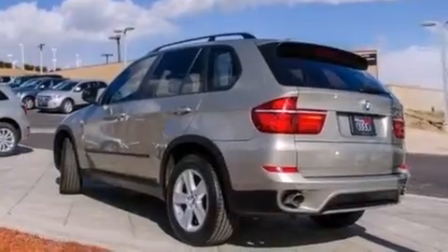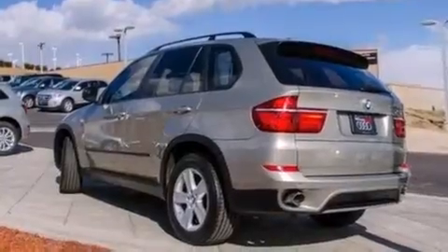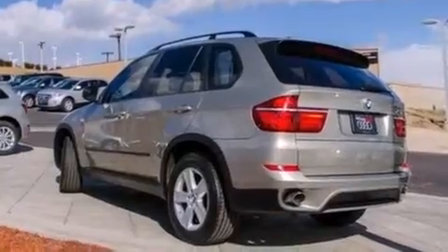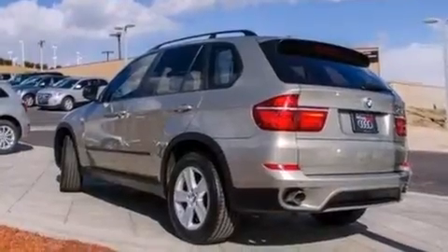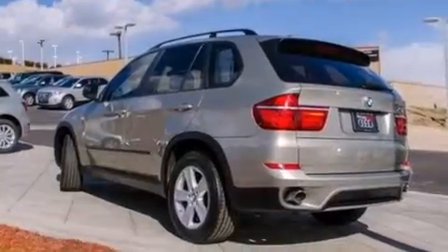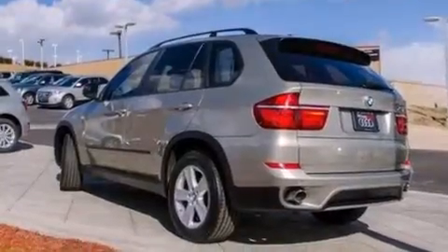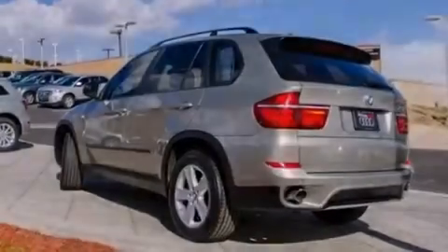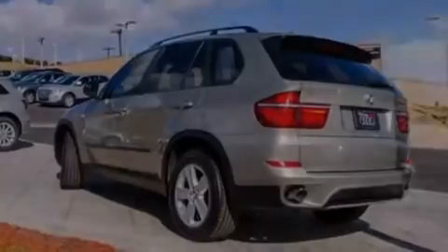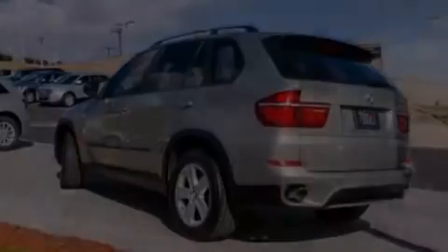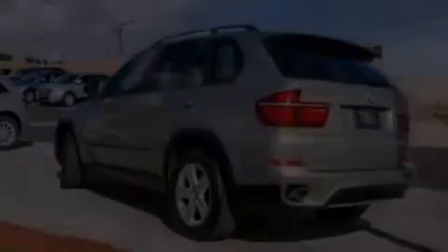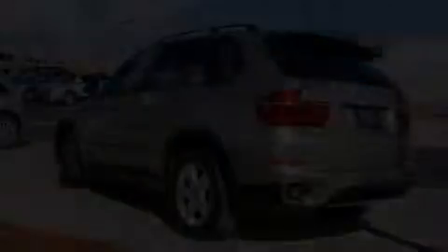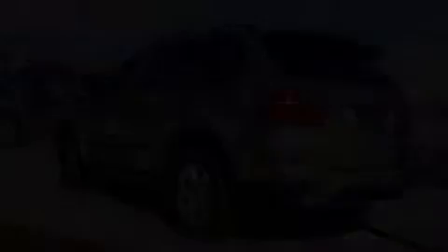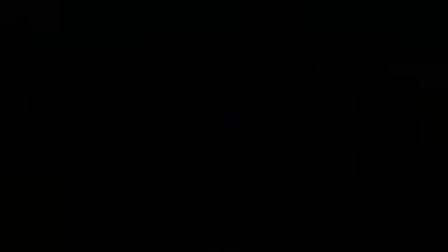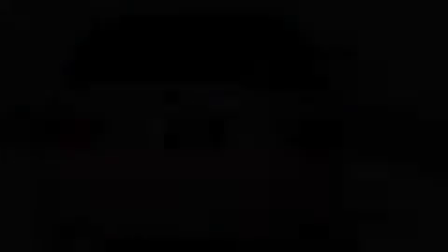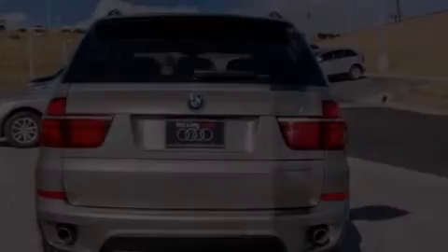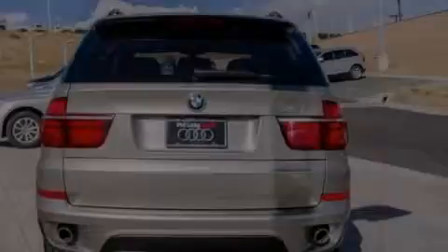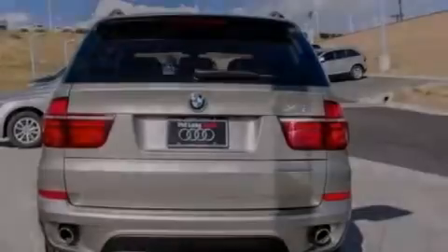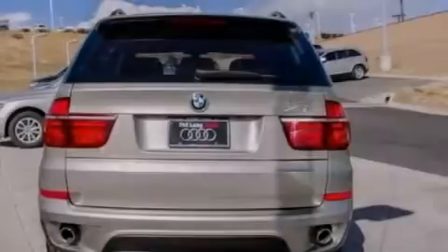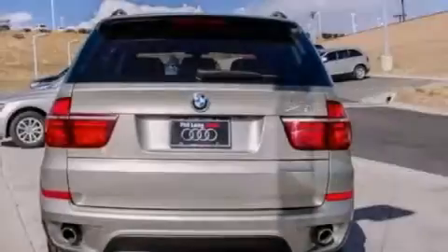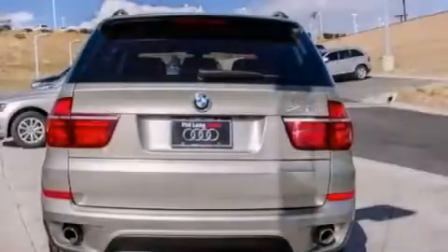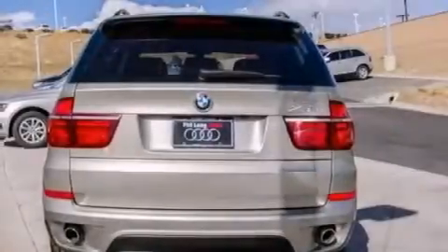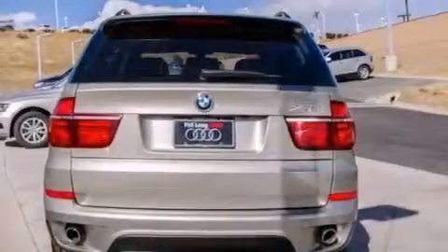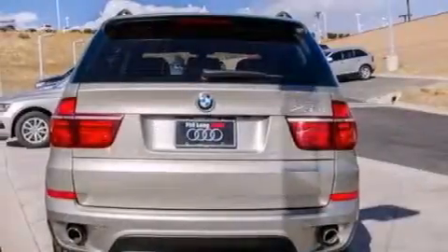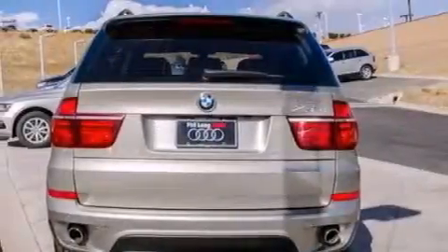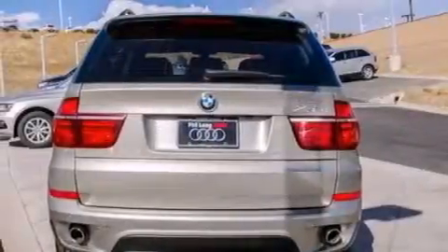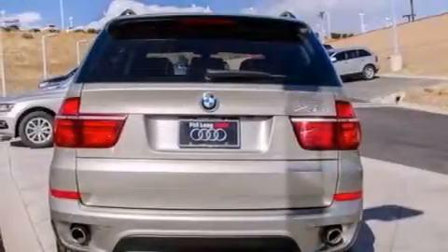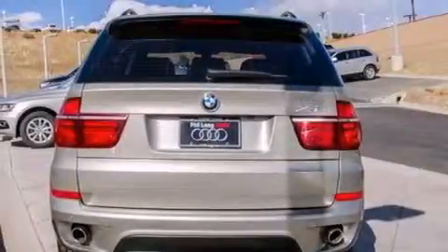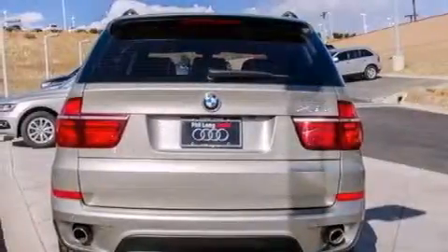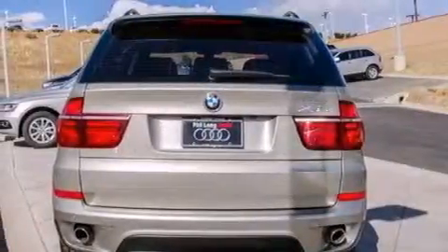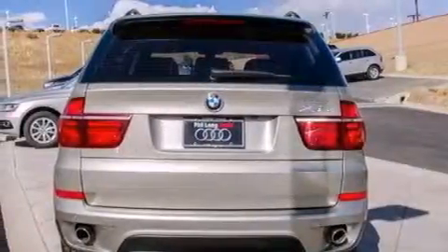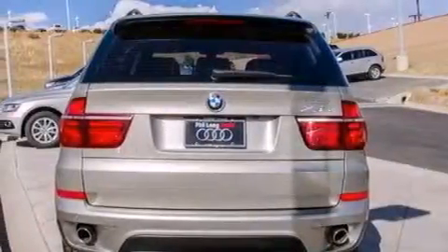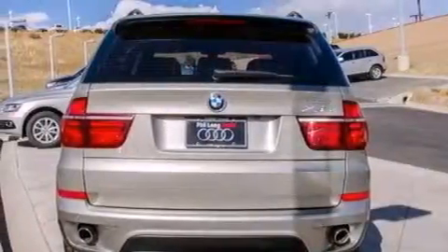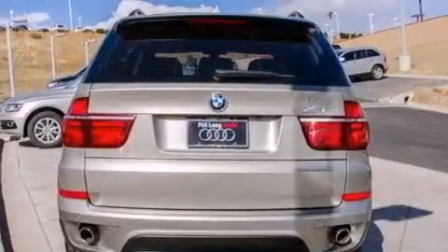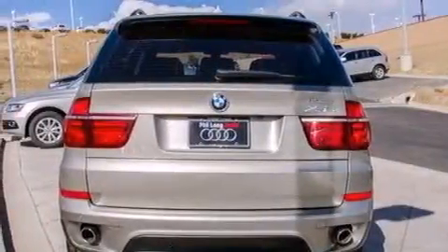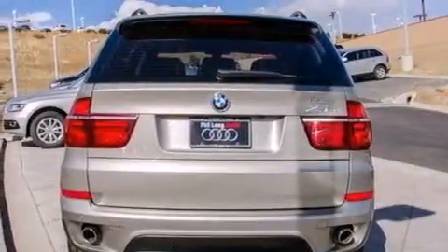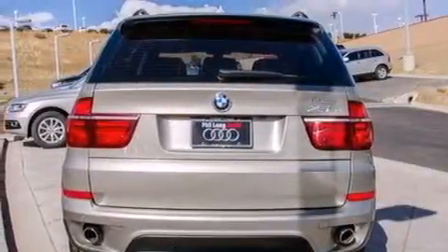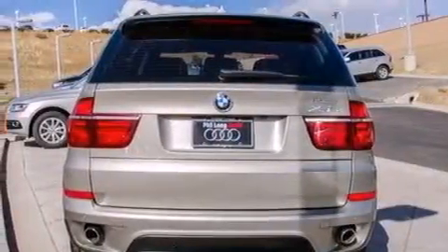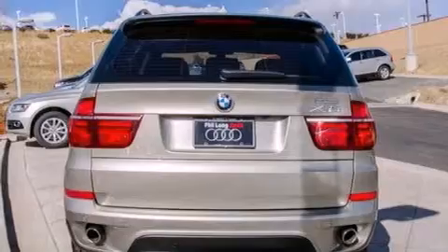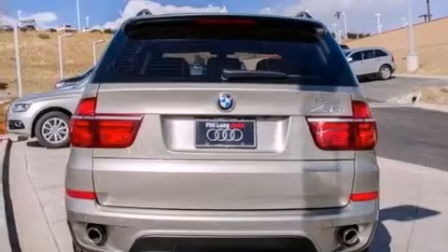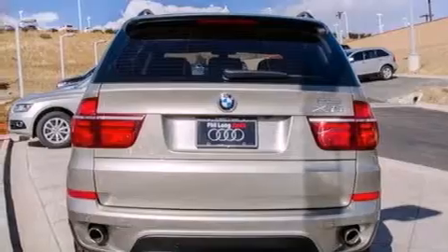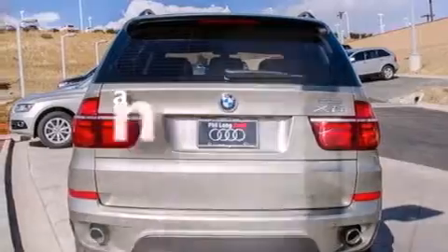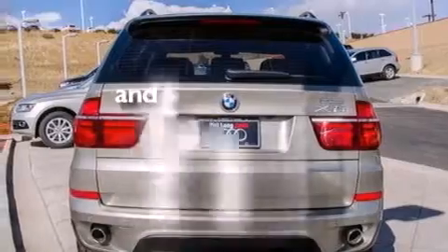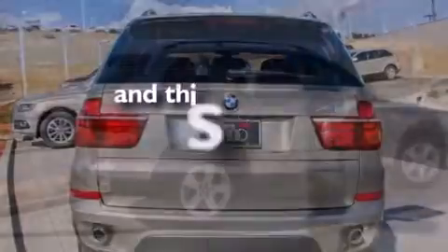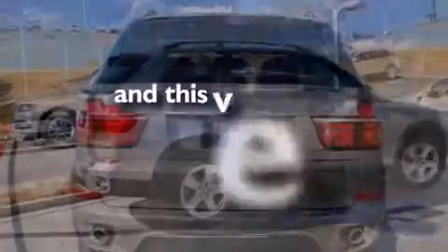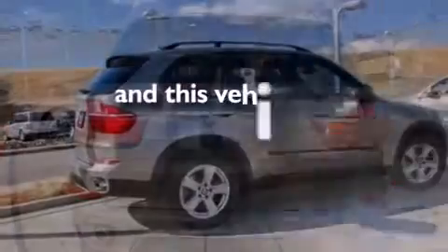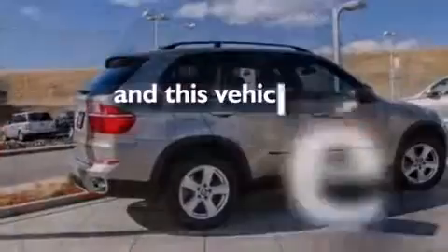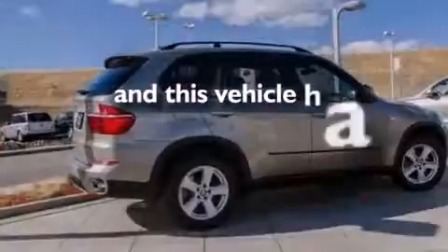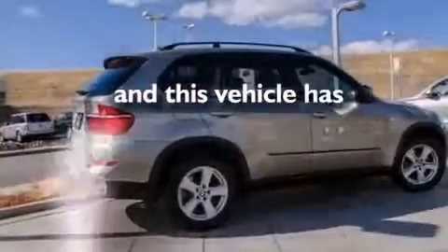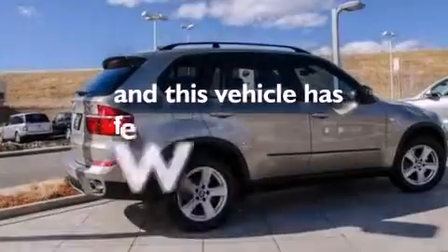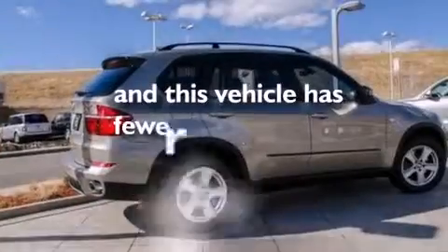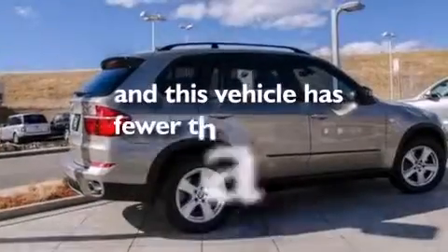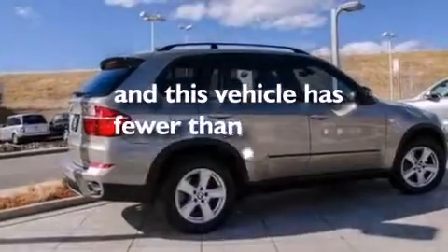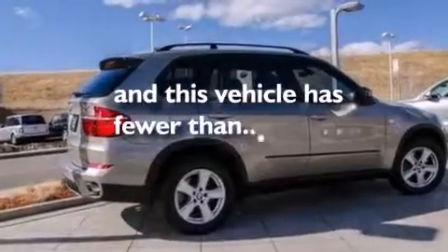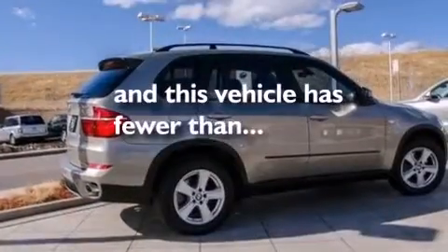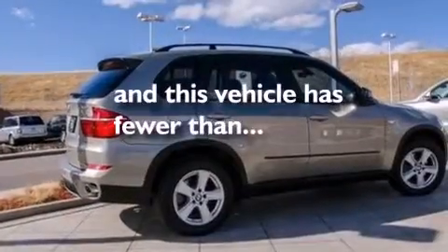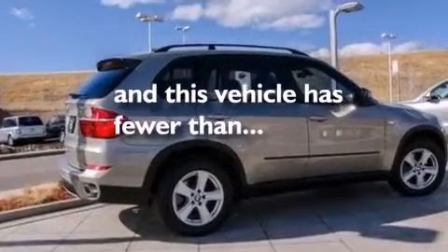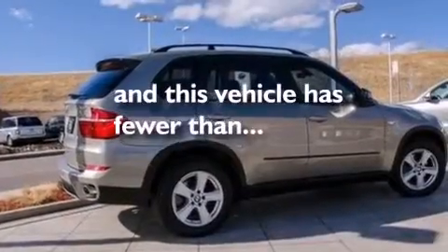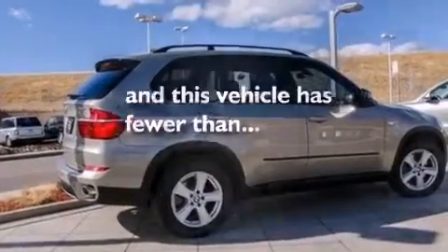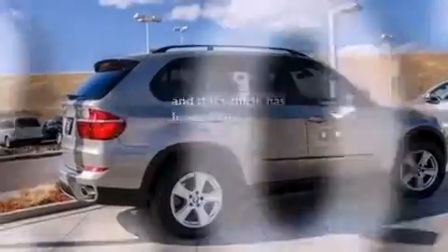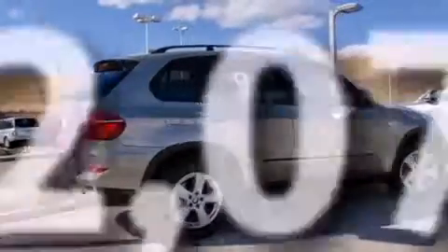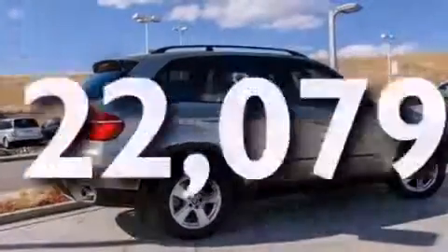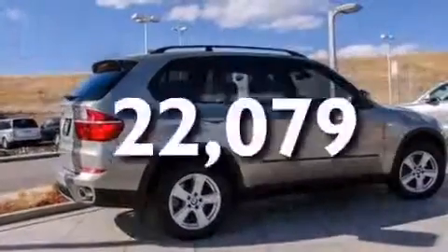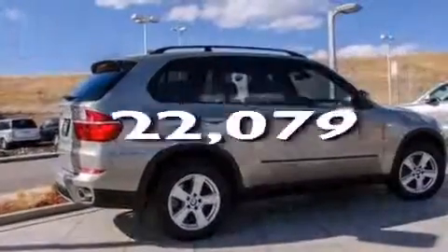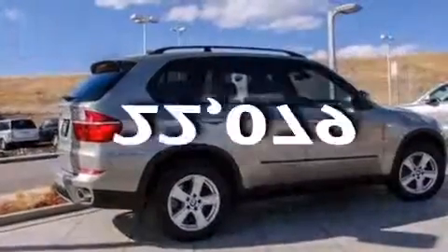All of the following features are included: BMW individual composition, and this vehicle has fewer than 23,000 miles on the odometer.